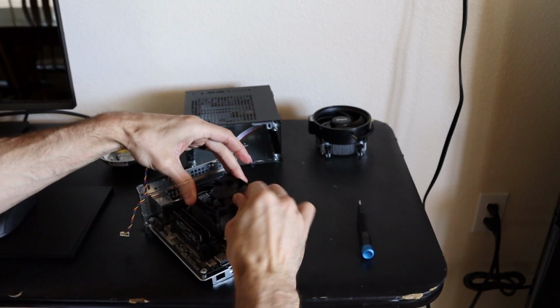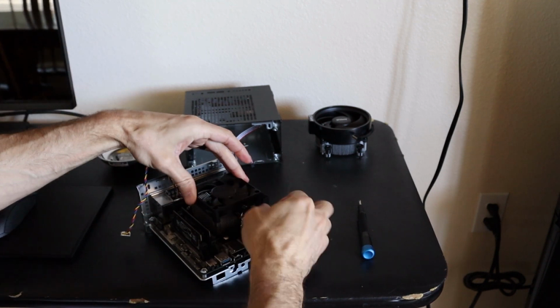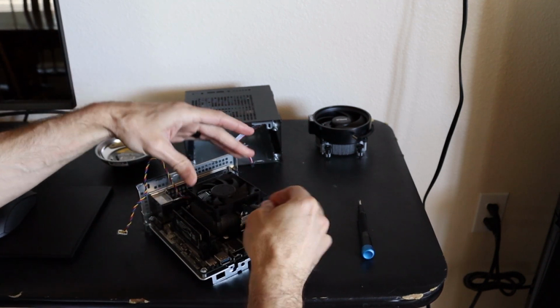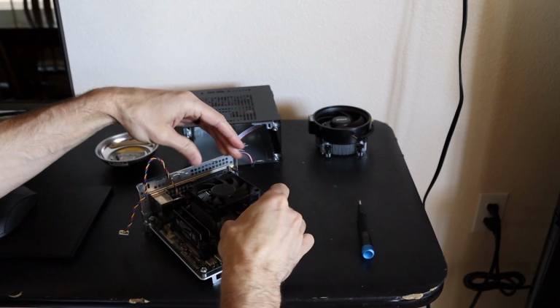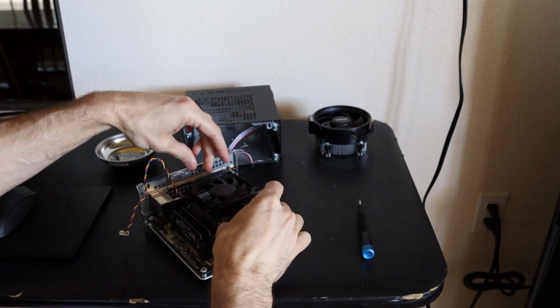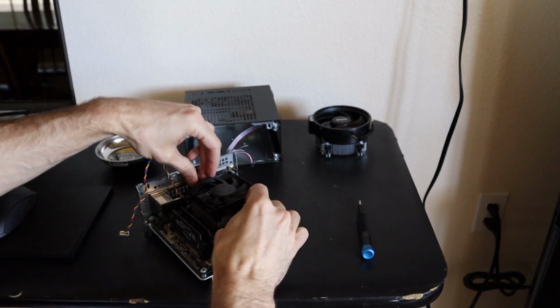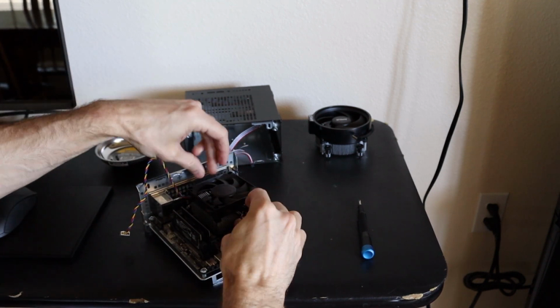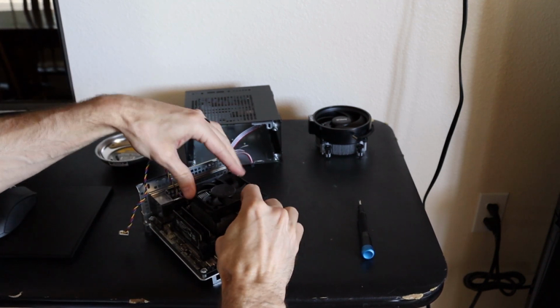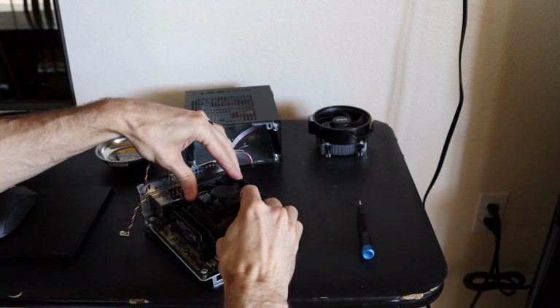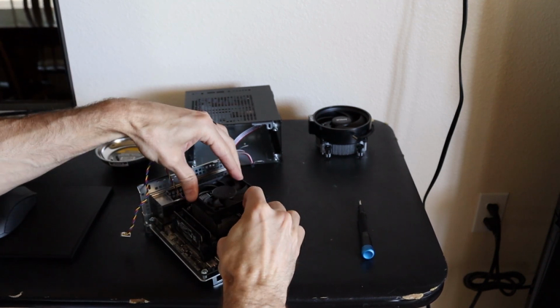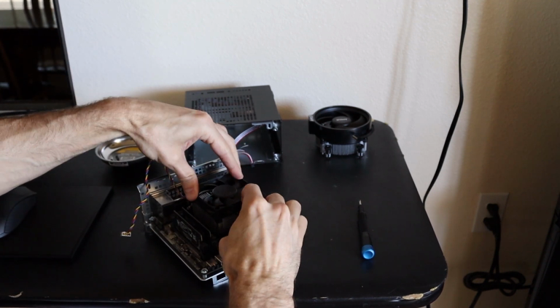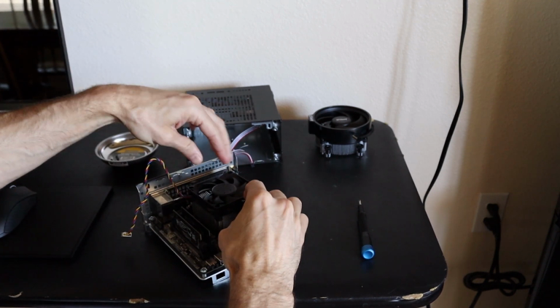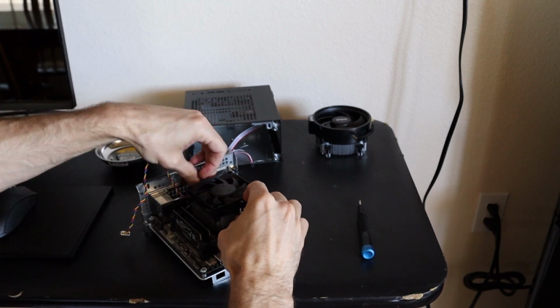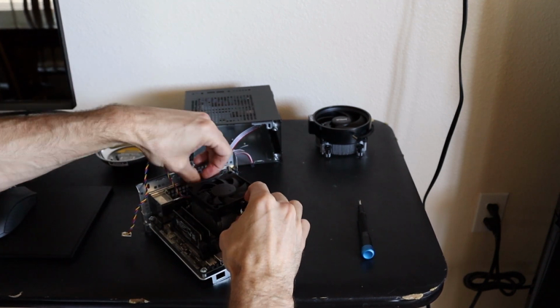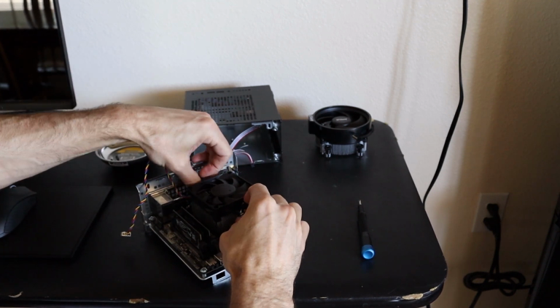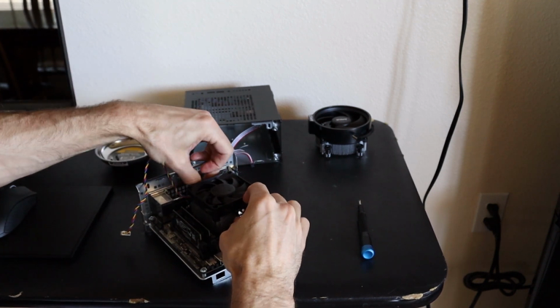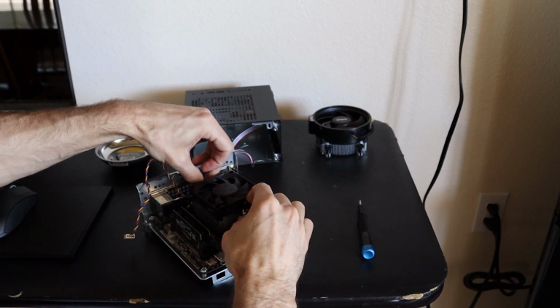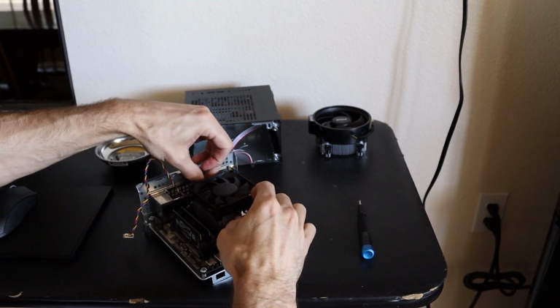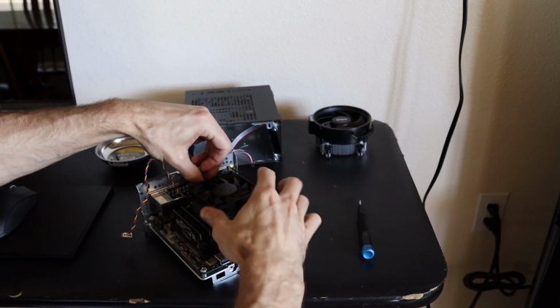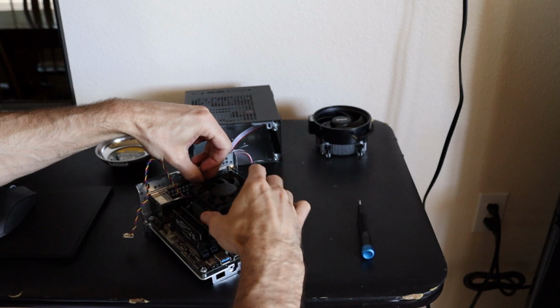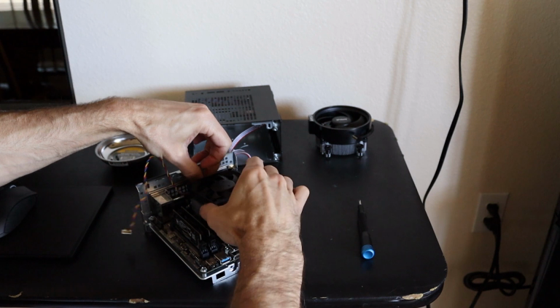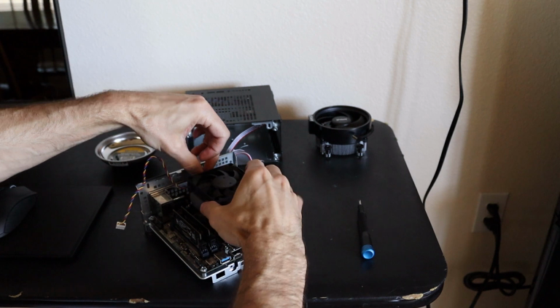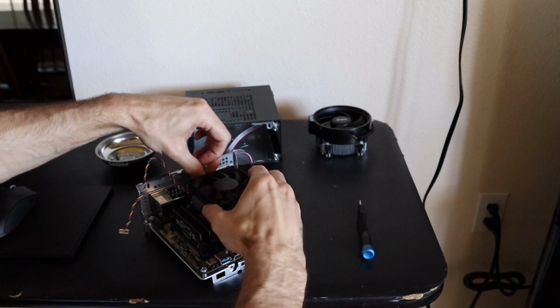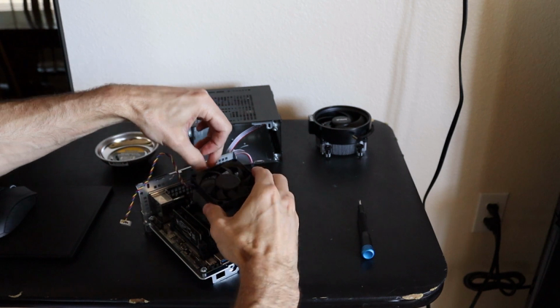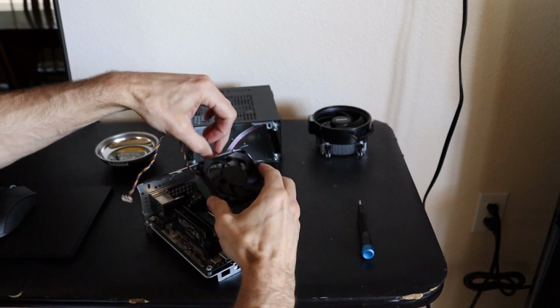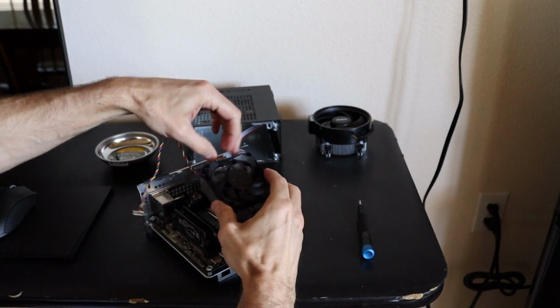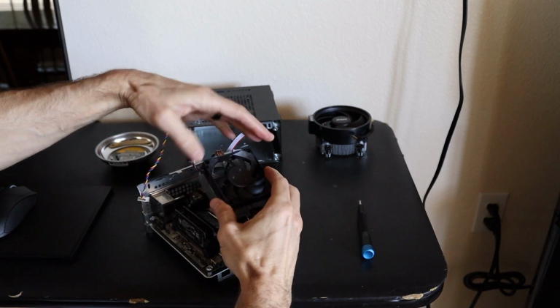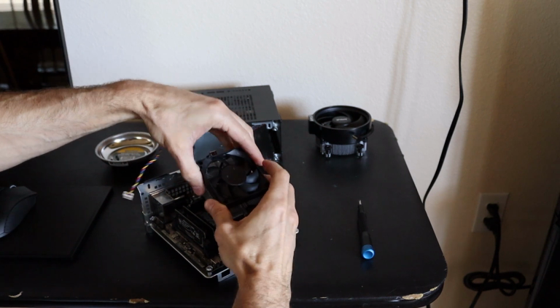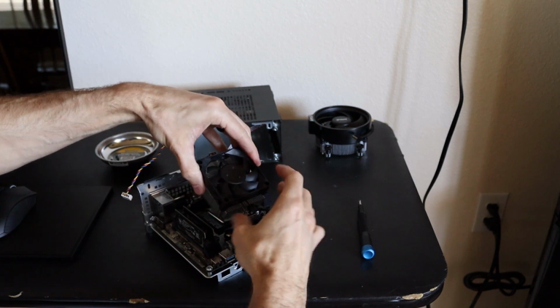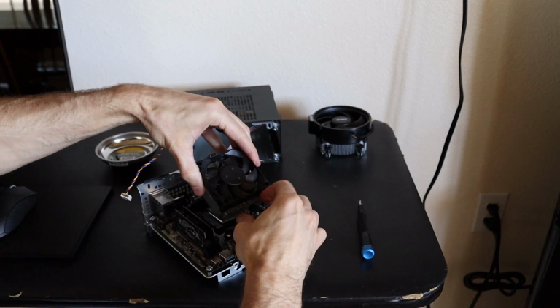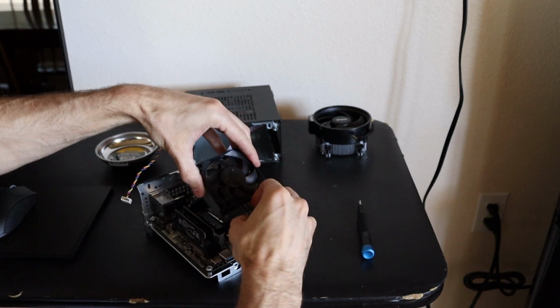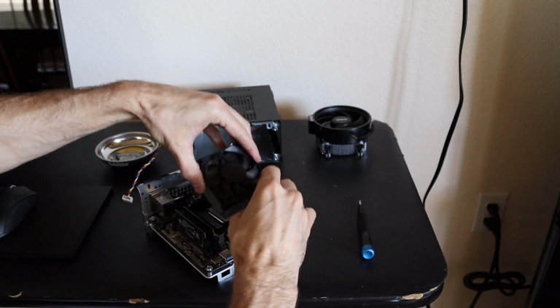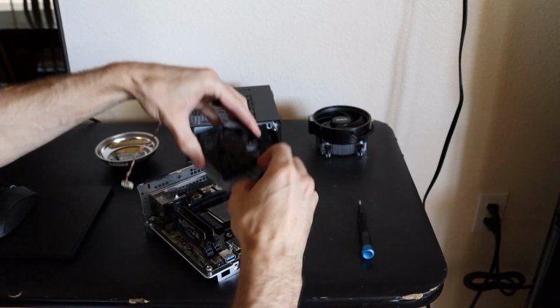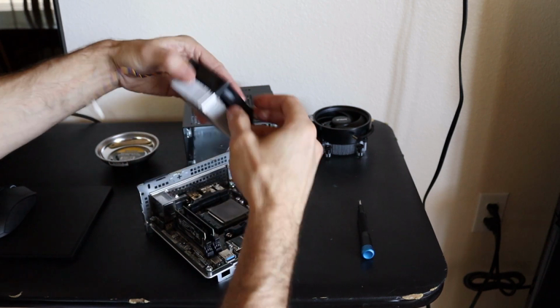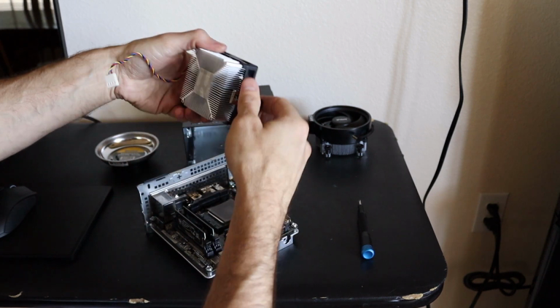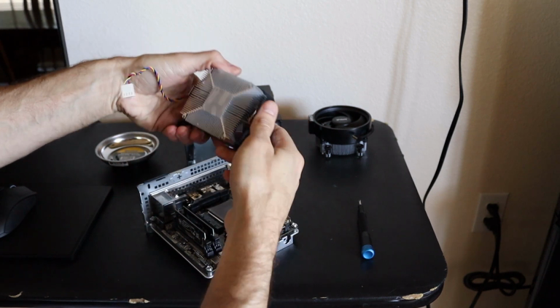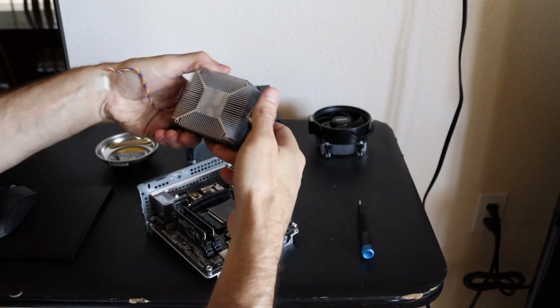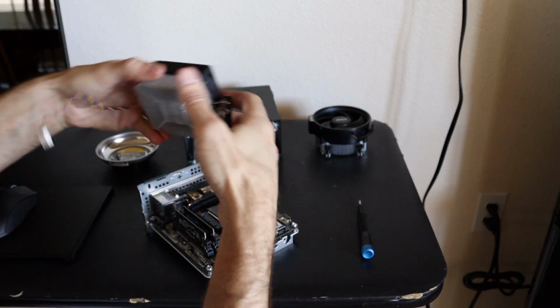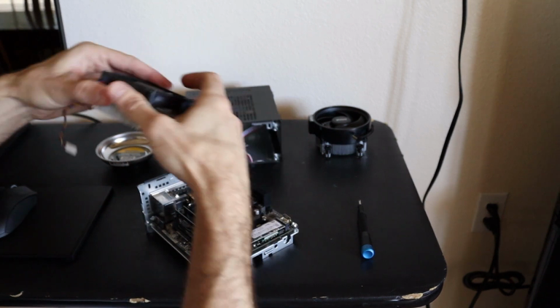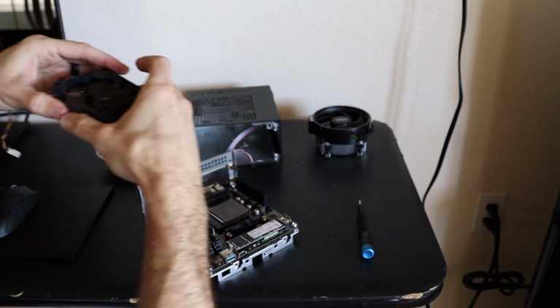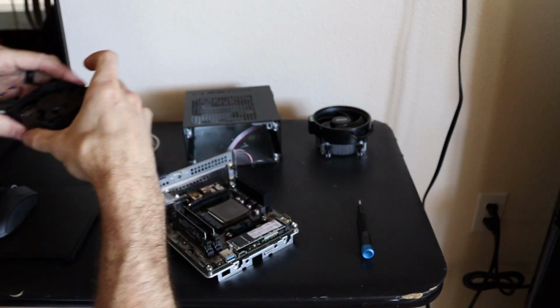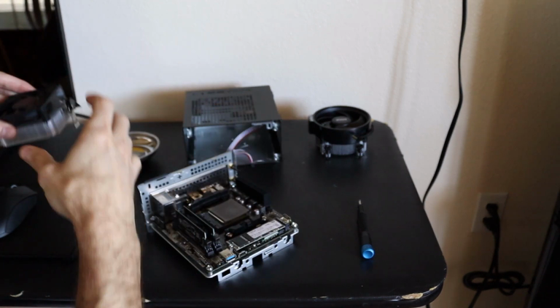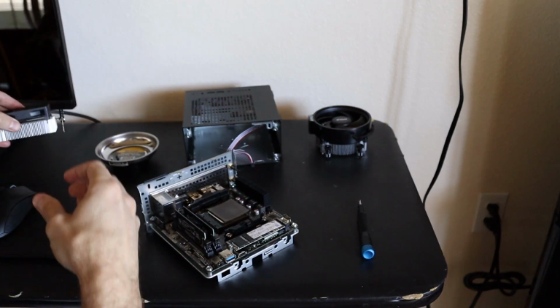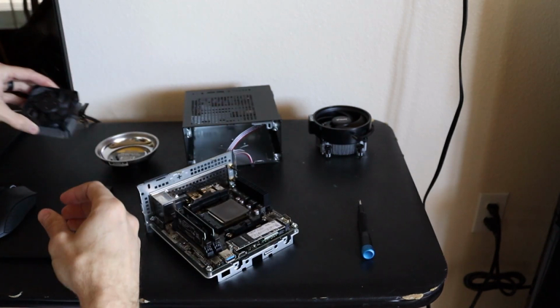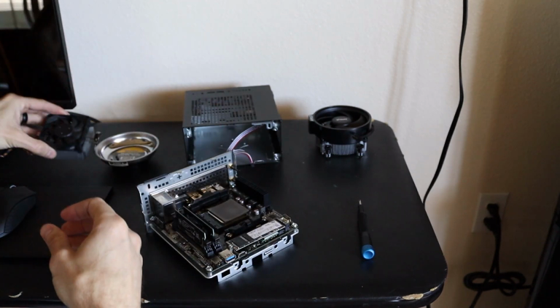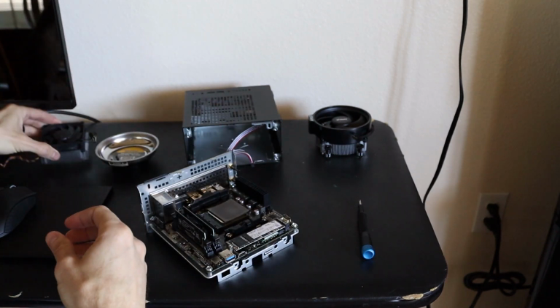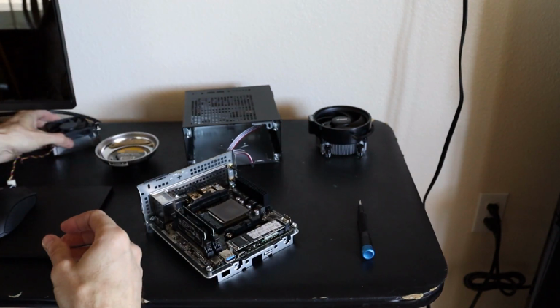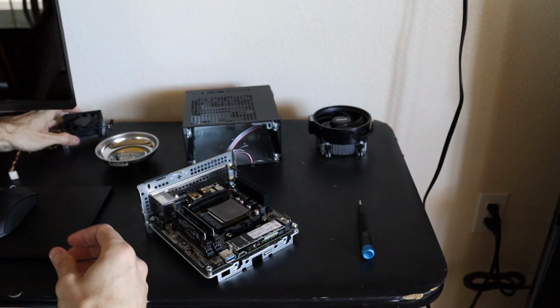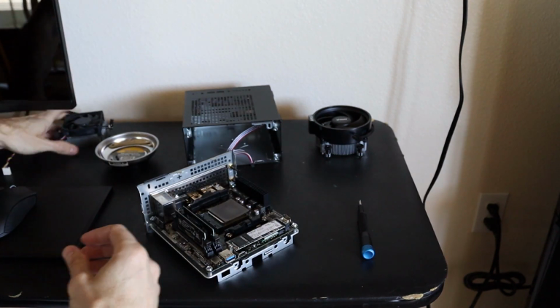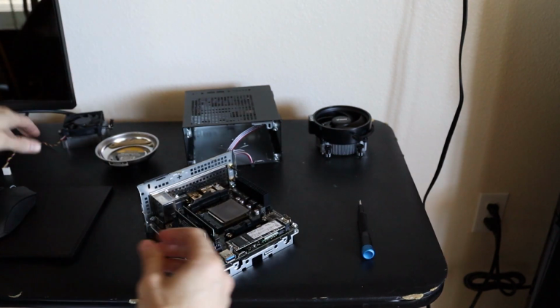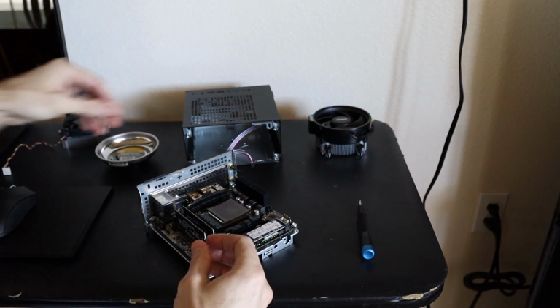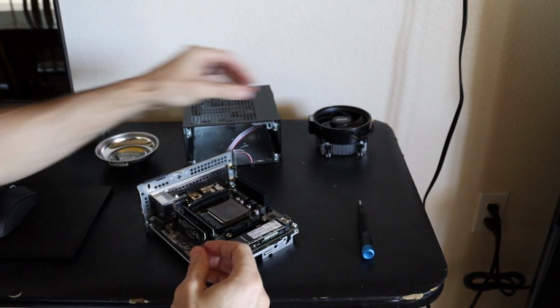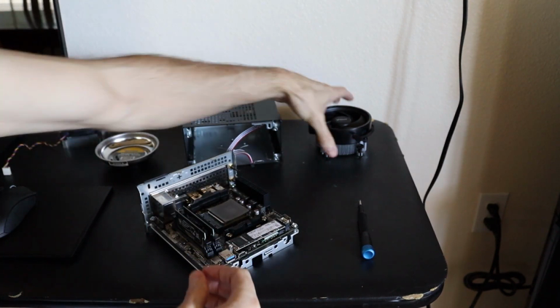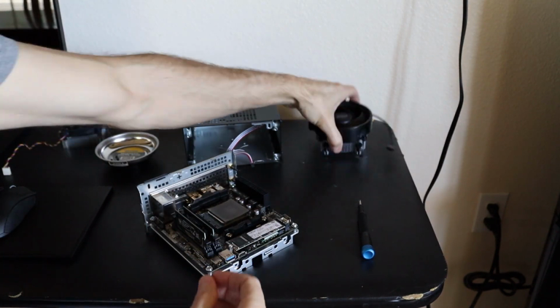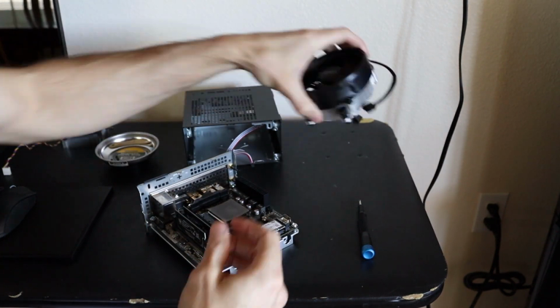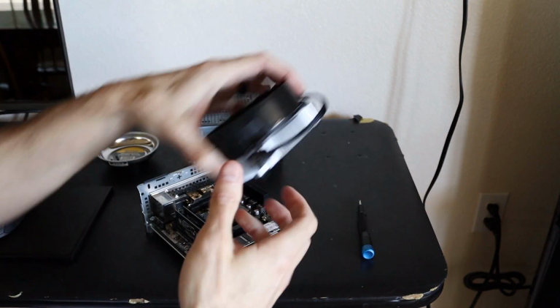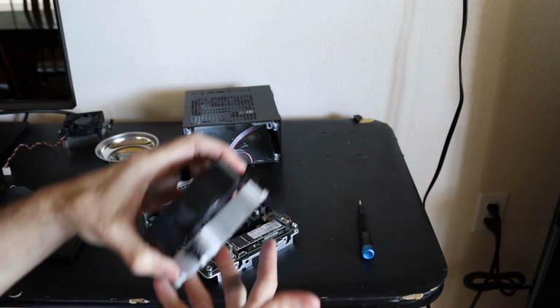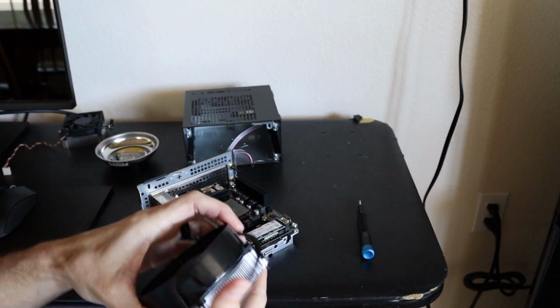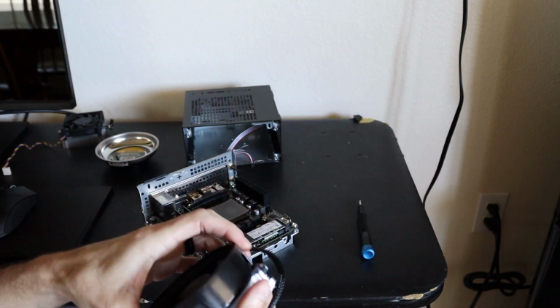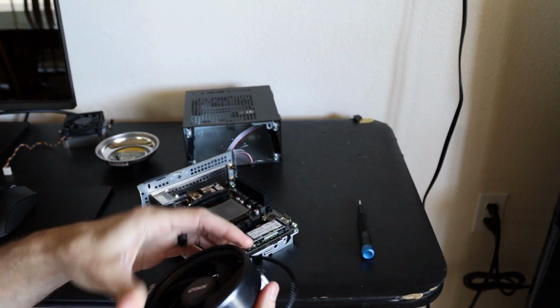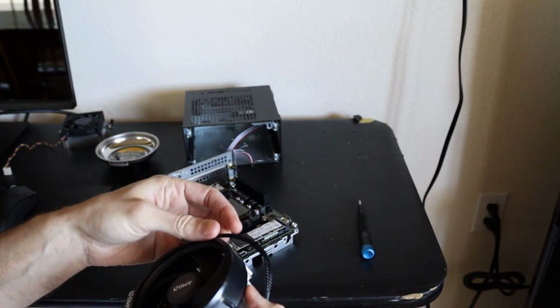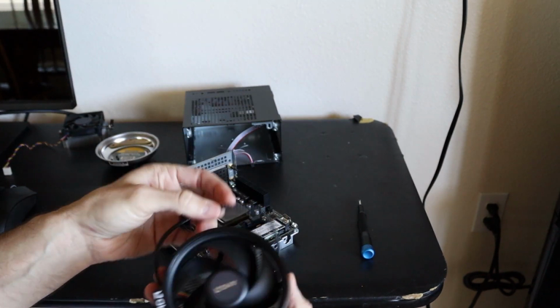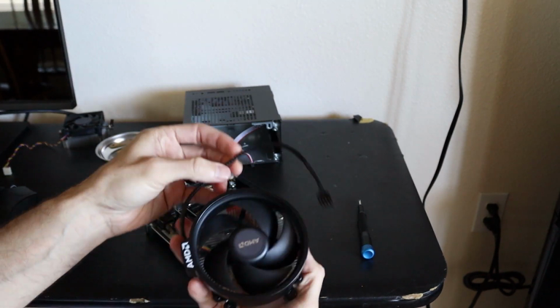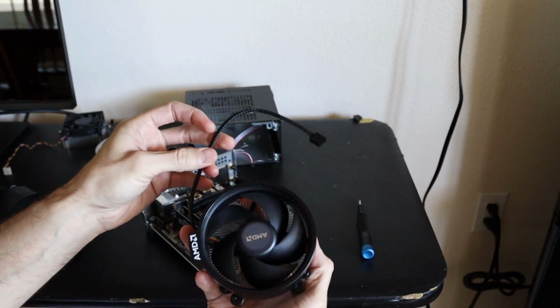I already had the near-silent 65-watt AMD box cooler installed. Now we're going to move on to the Wraith Stealth.